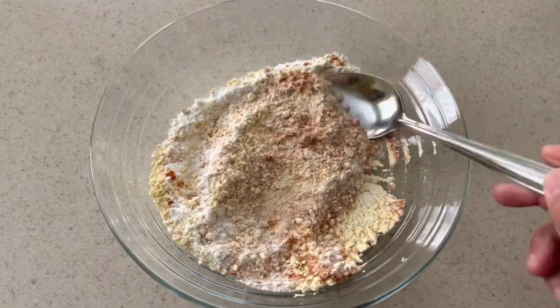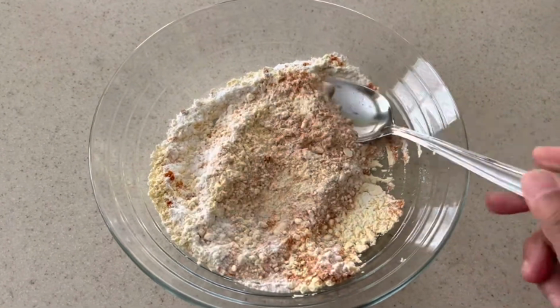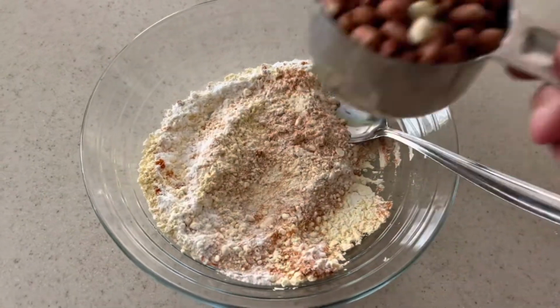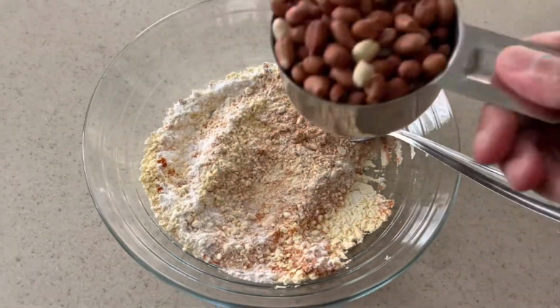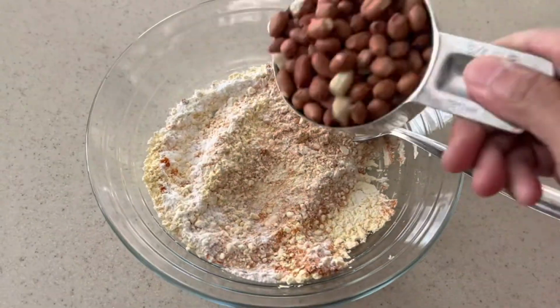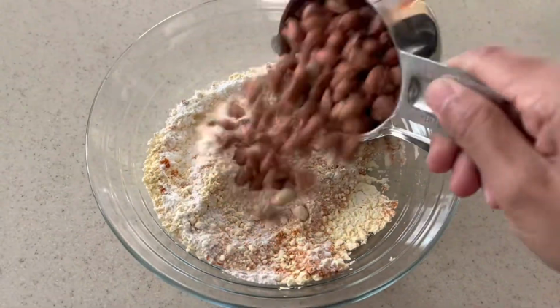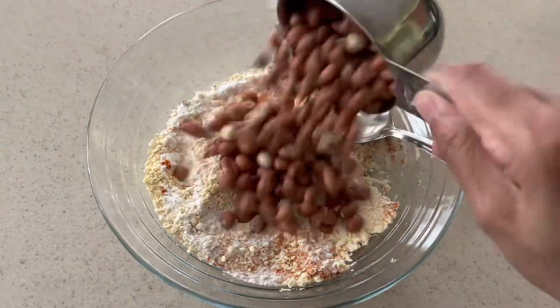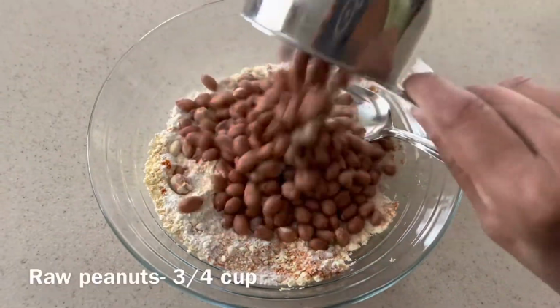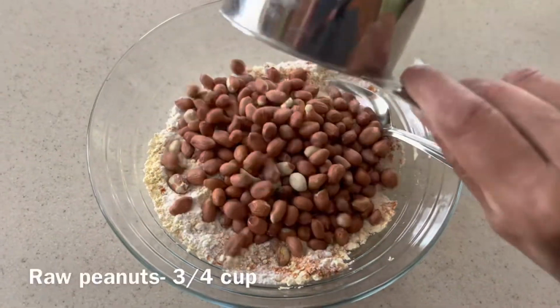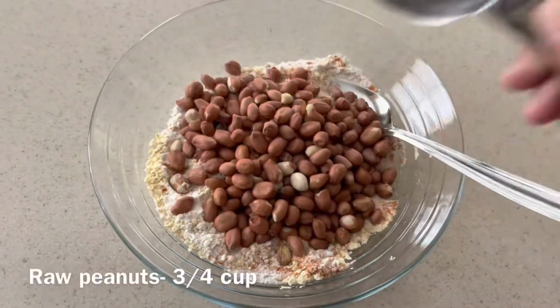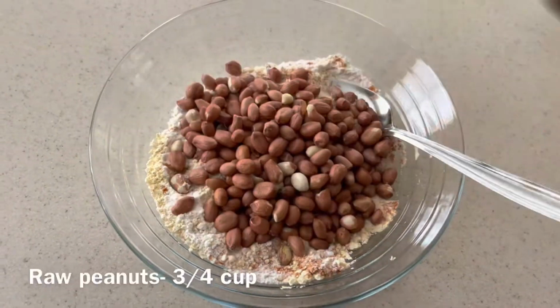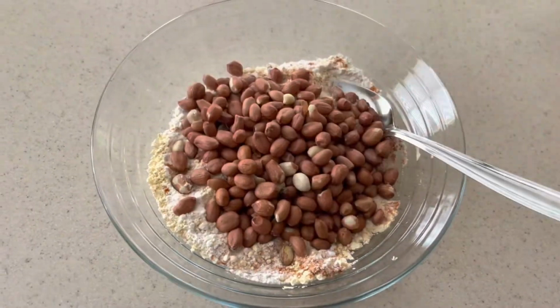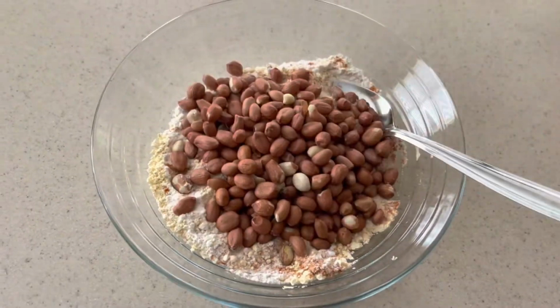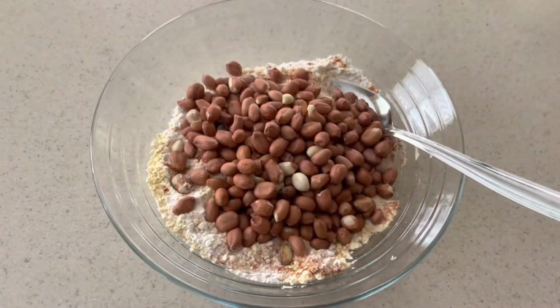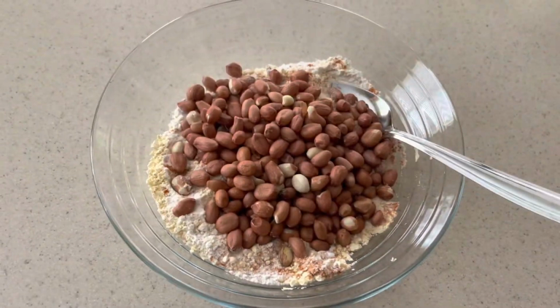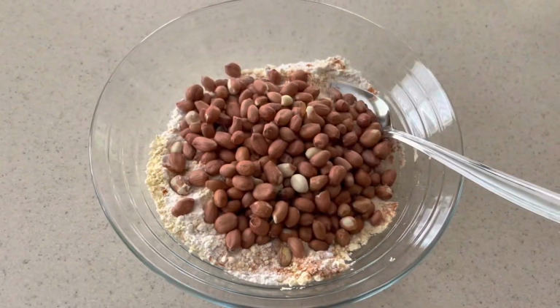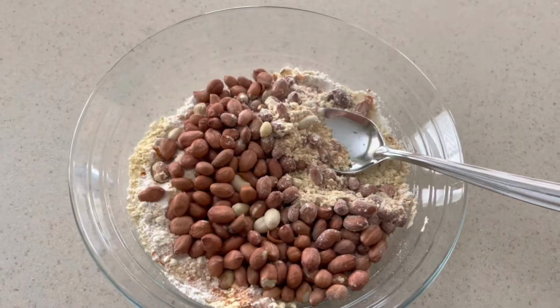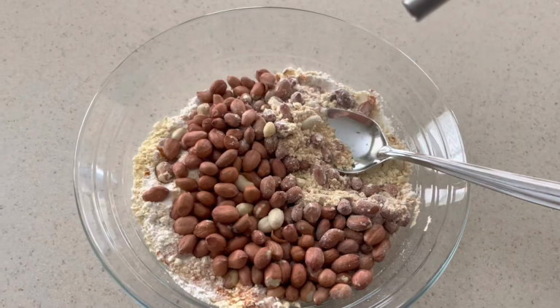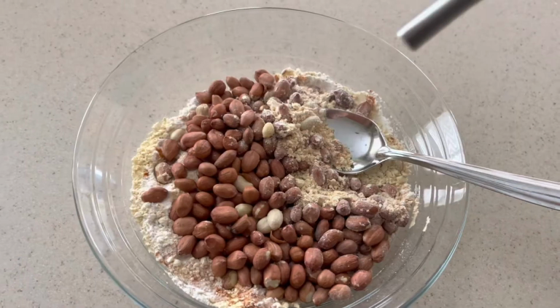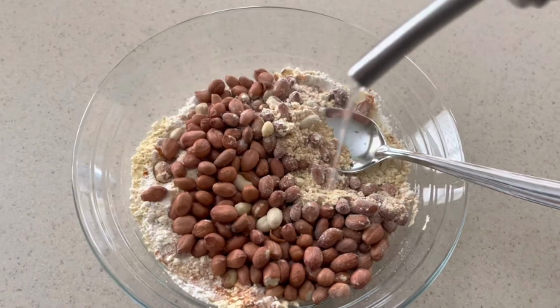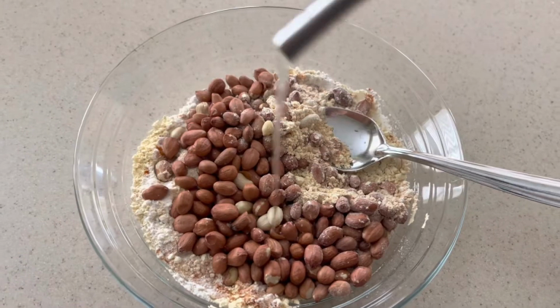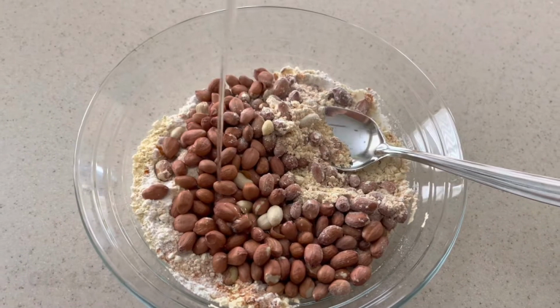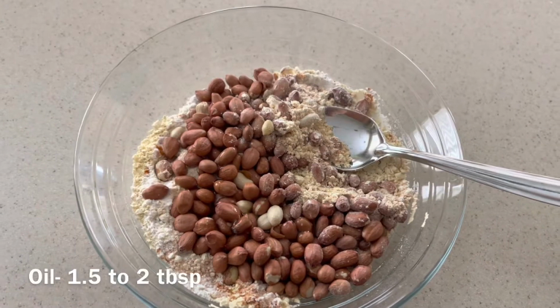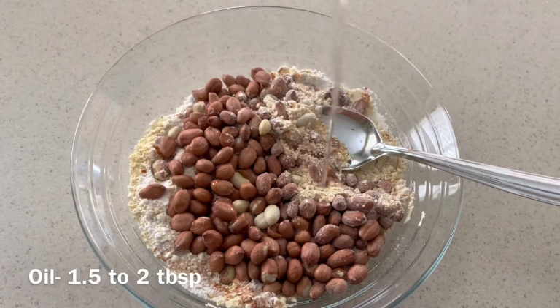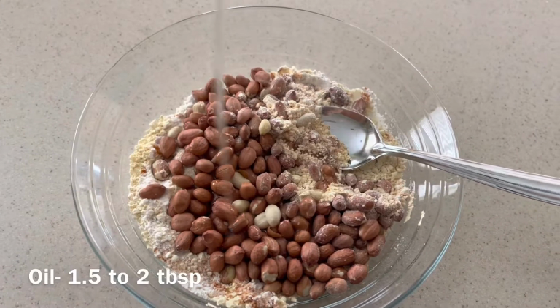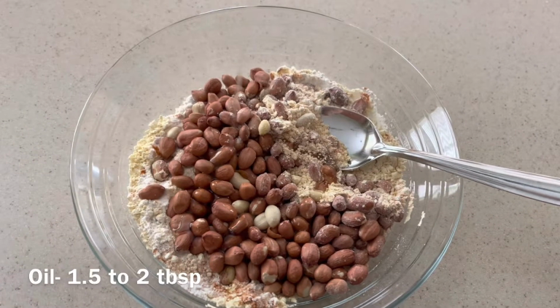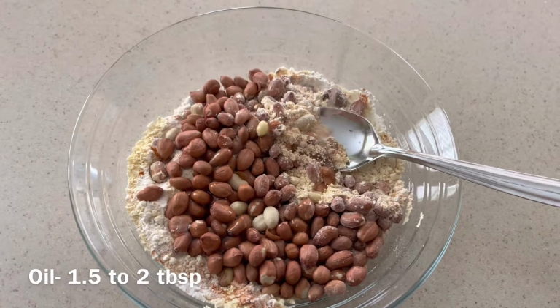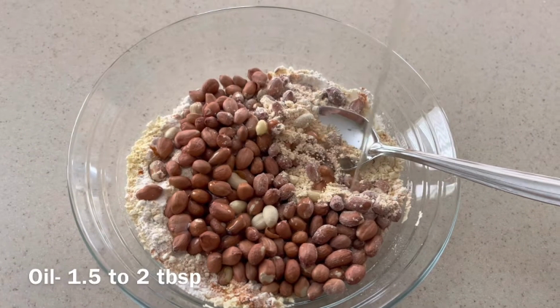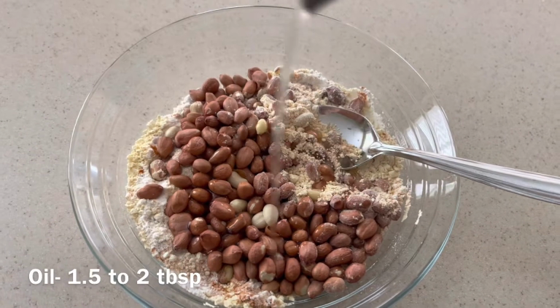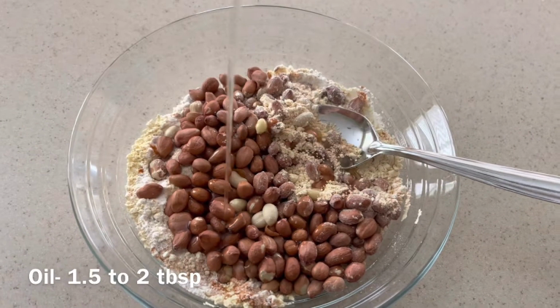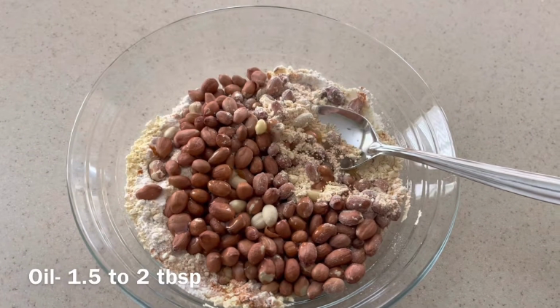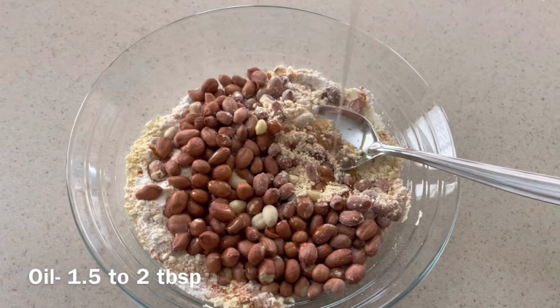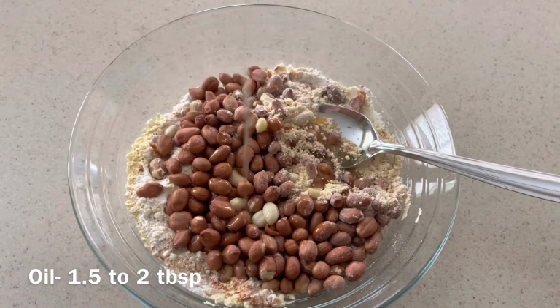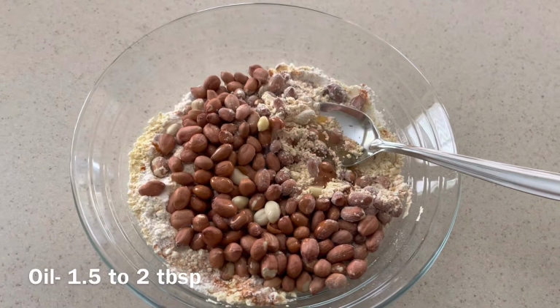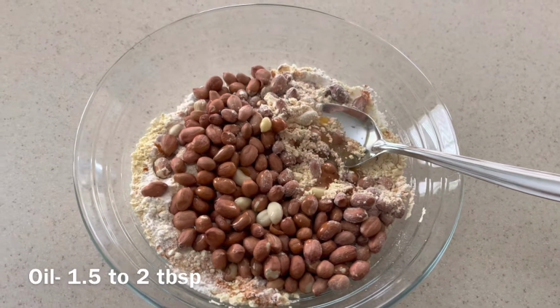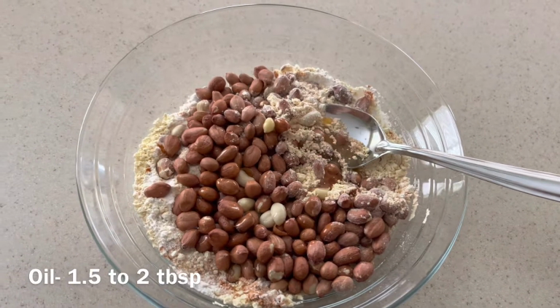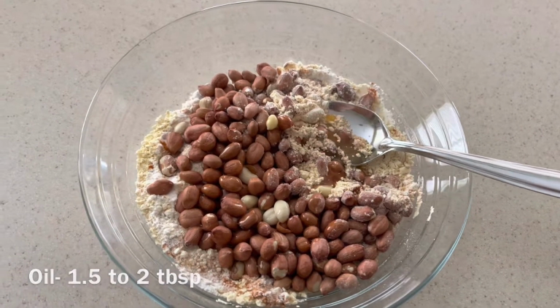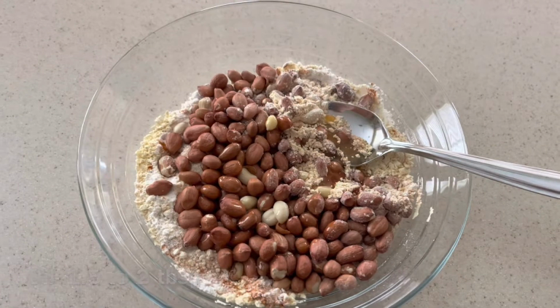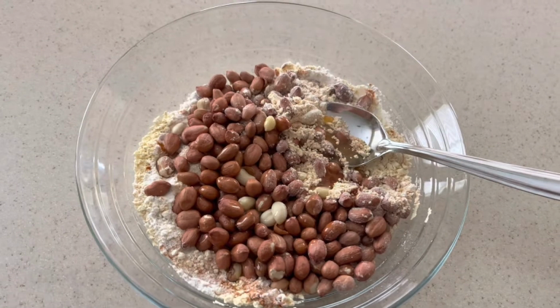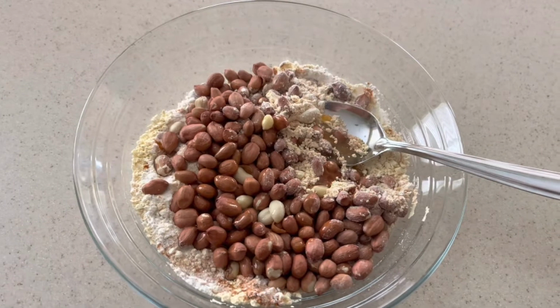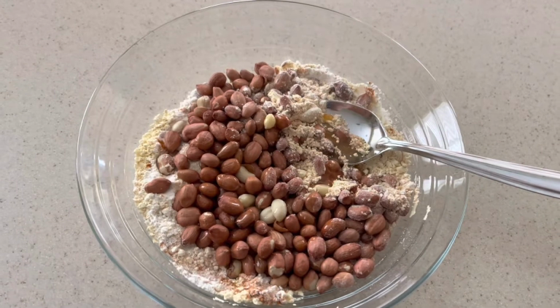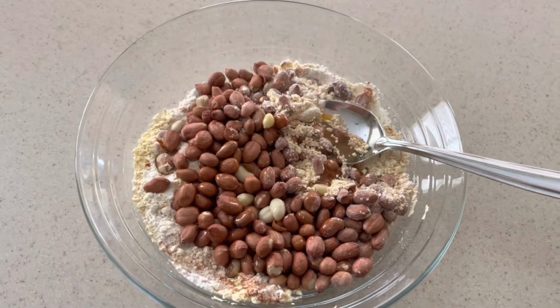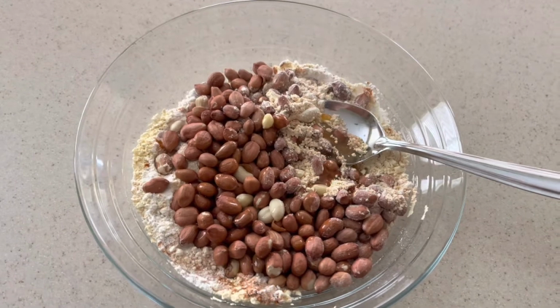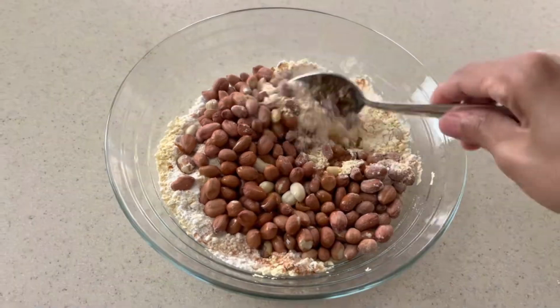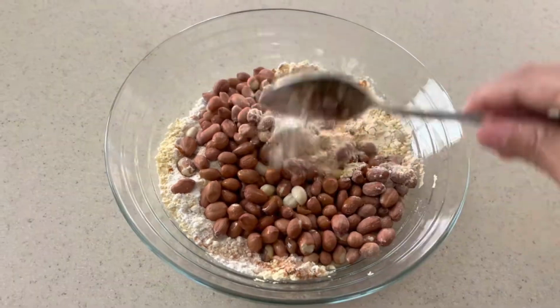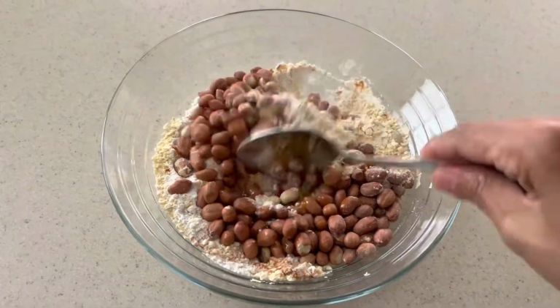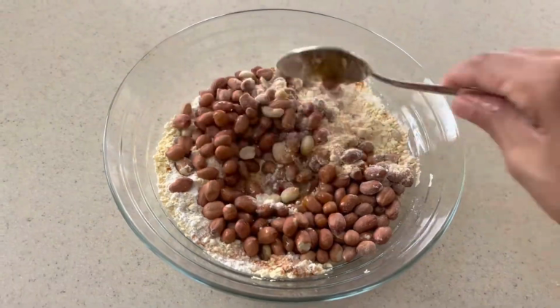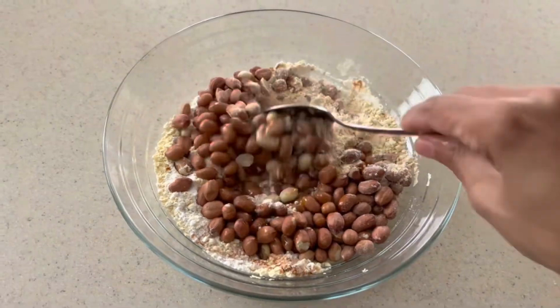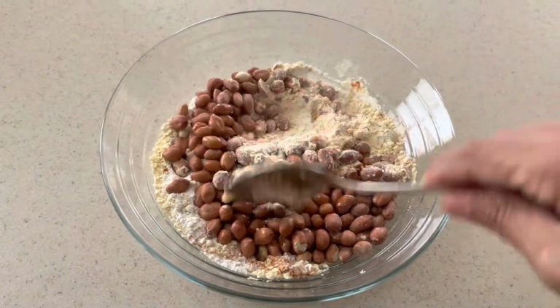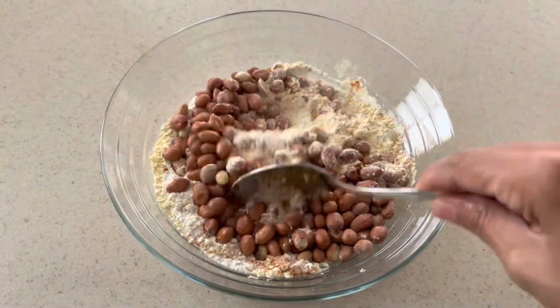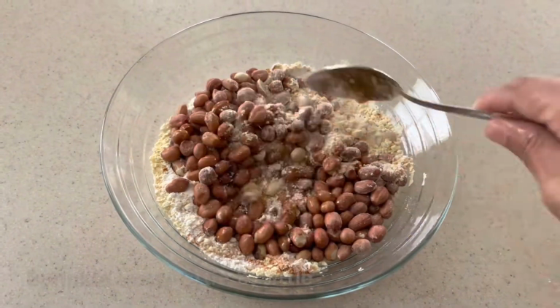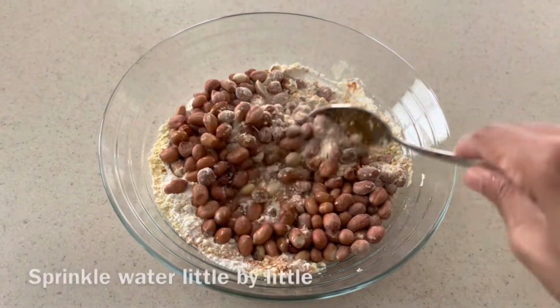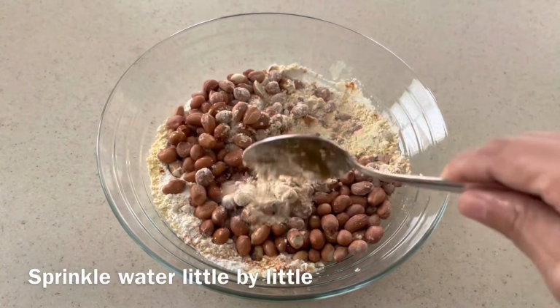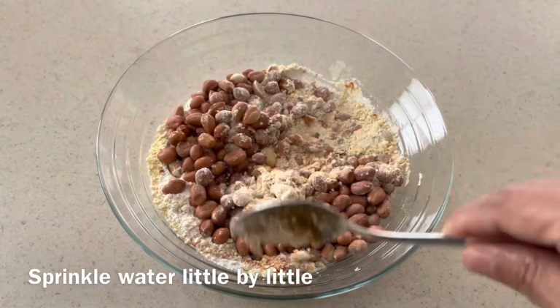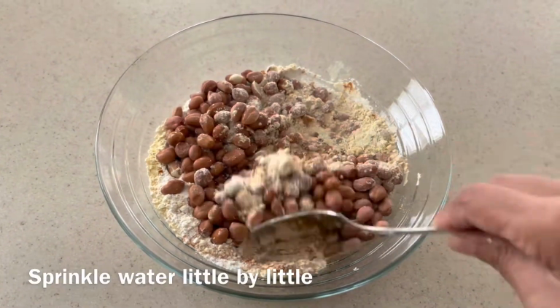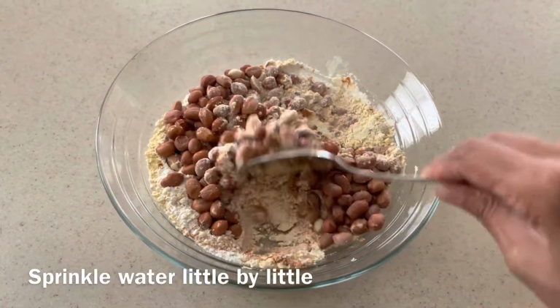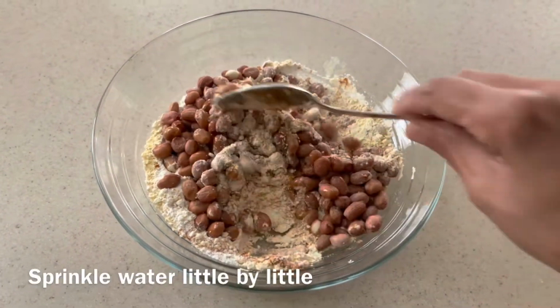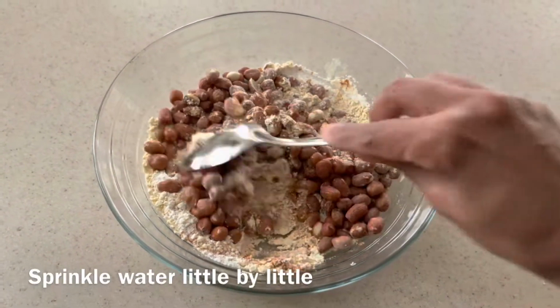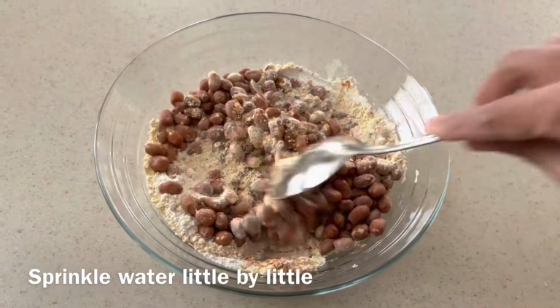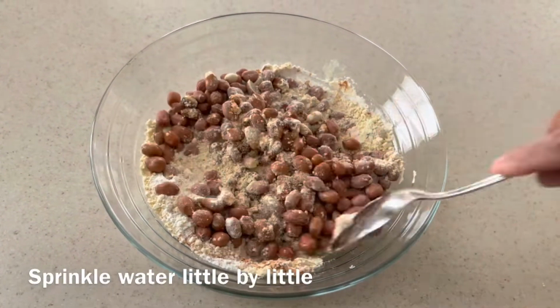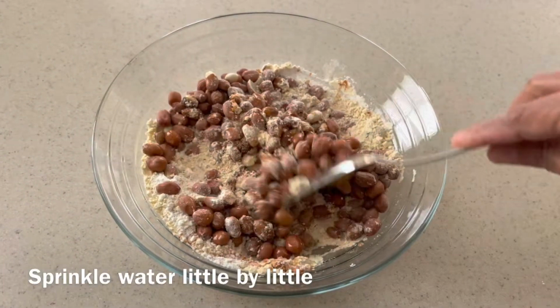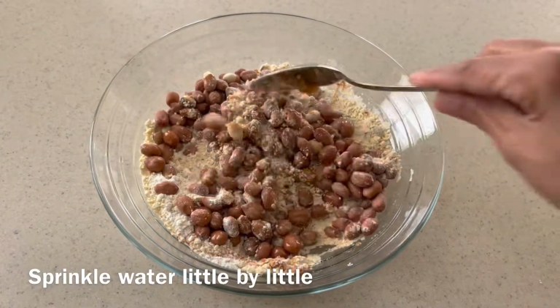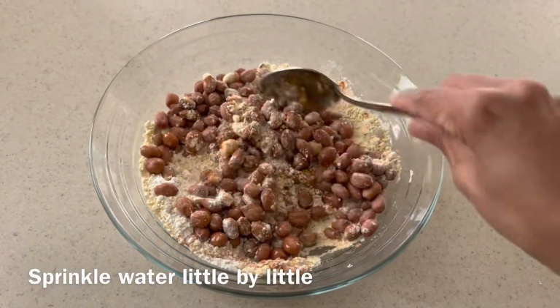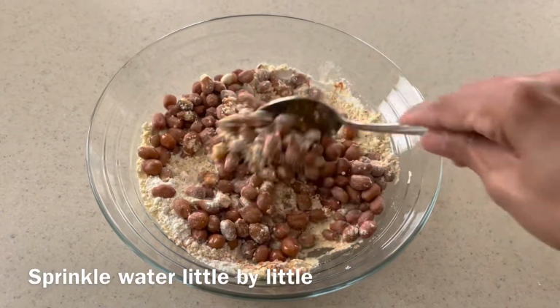Now adding raw peanuts and two tablespoons of oil. Mix these very well first.